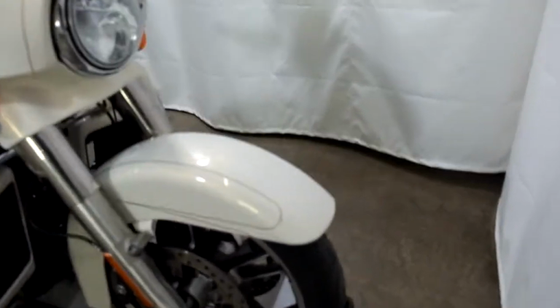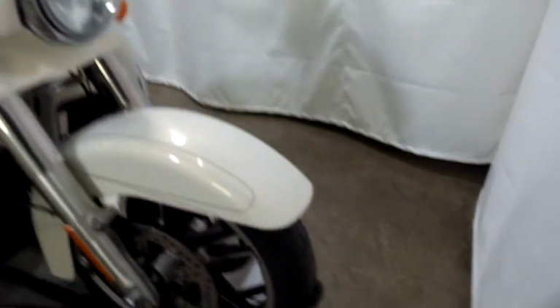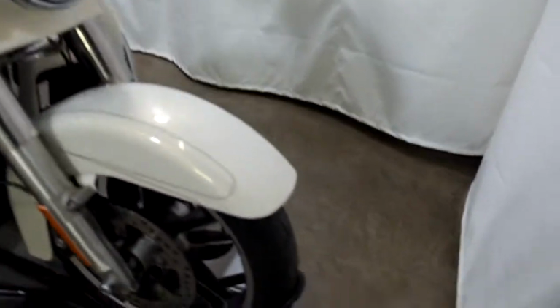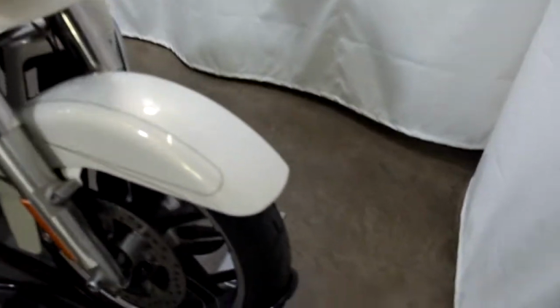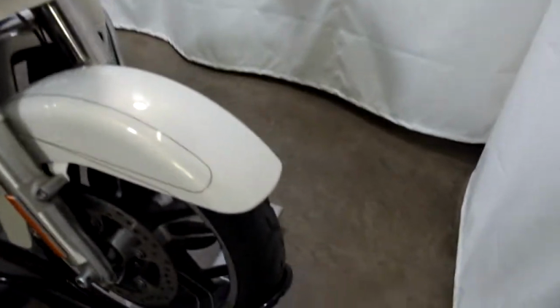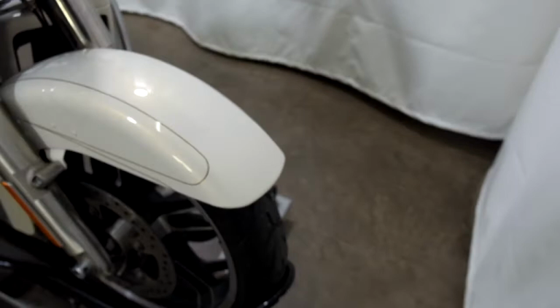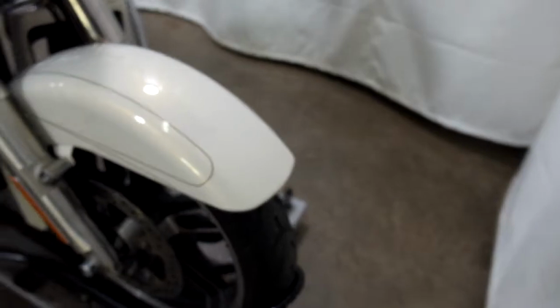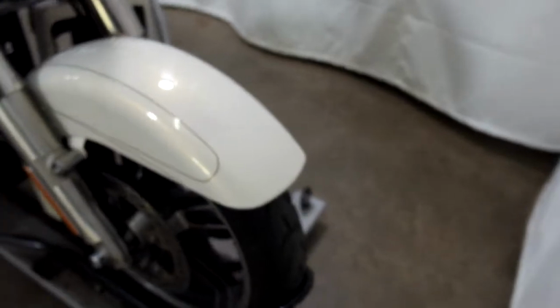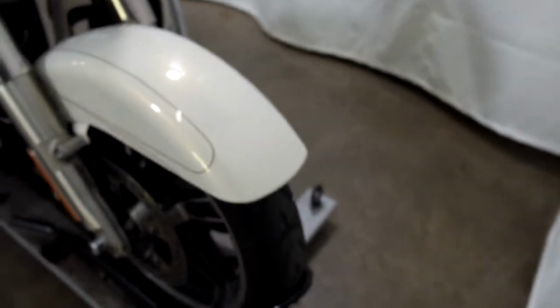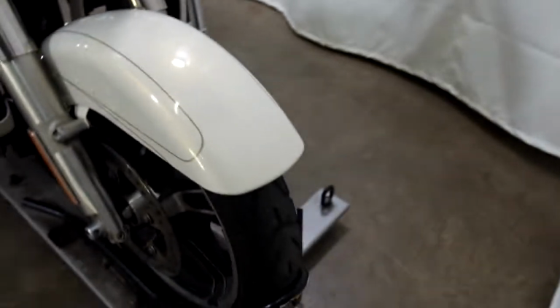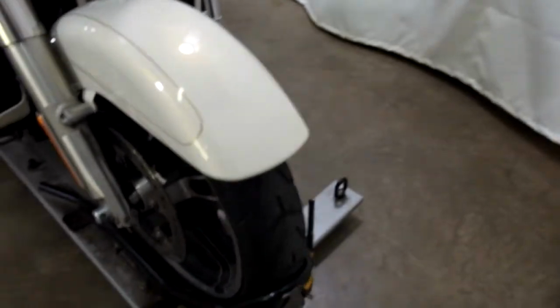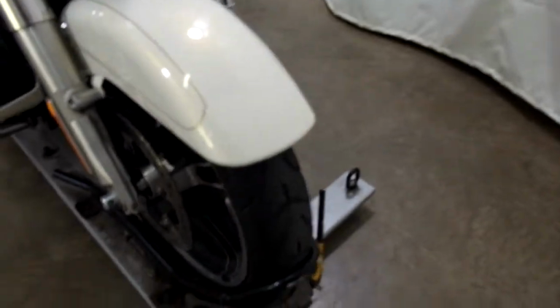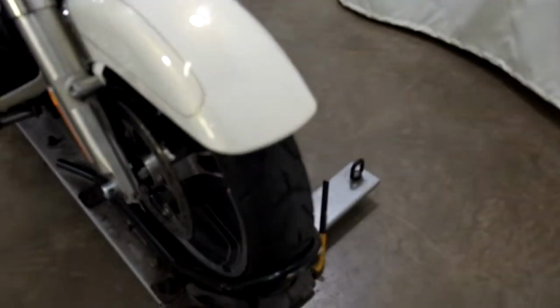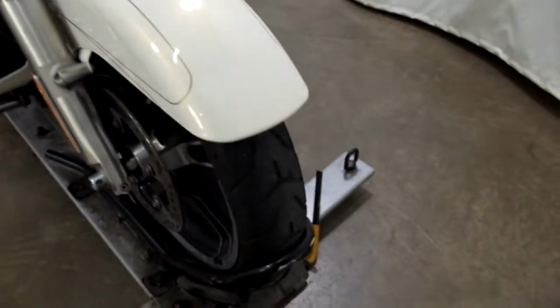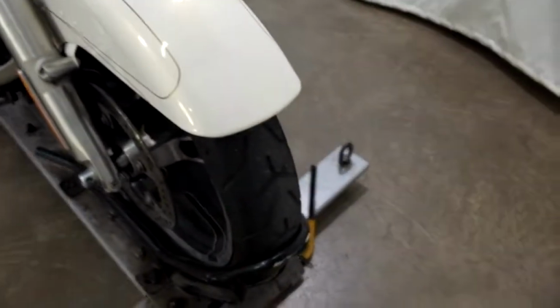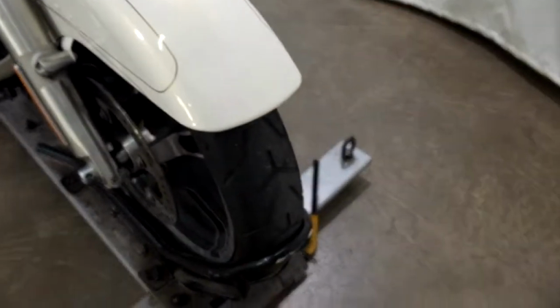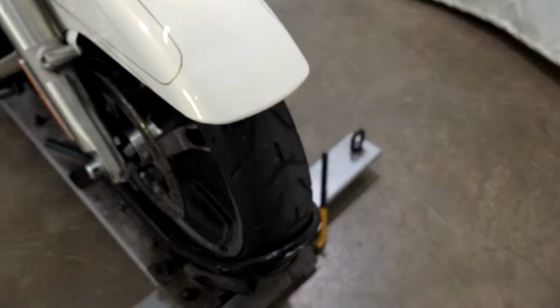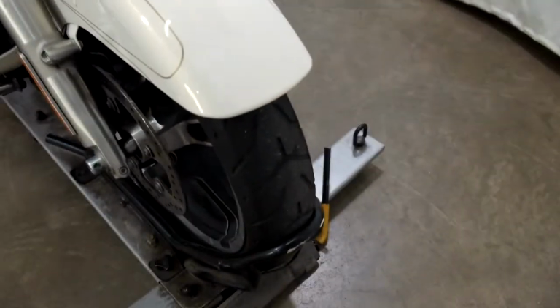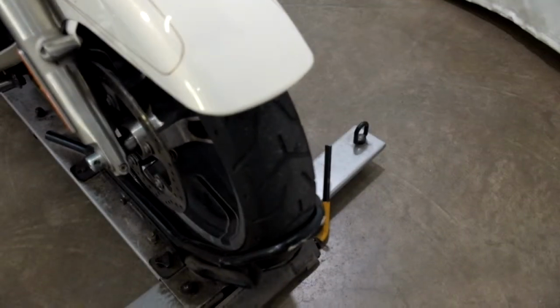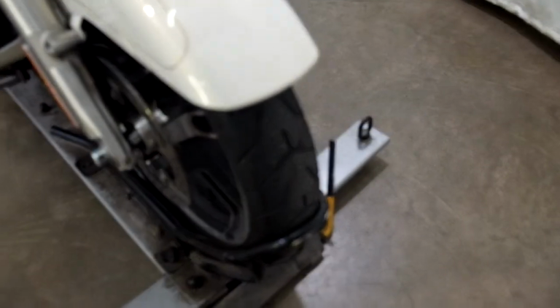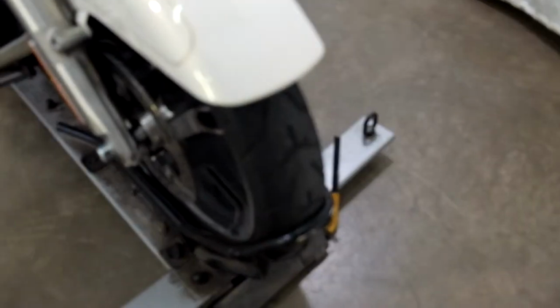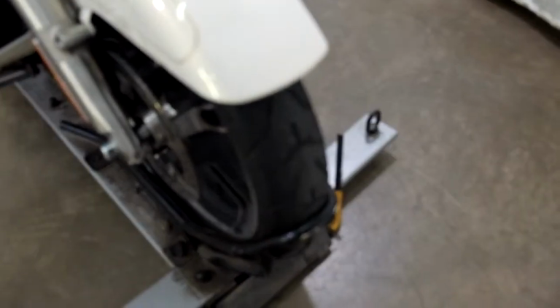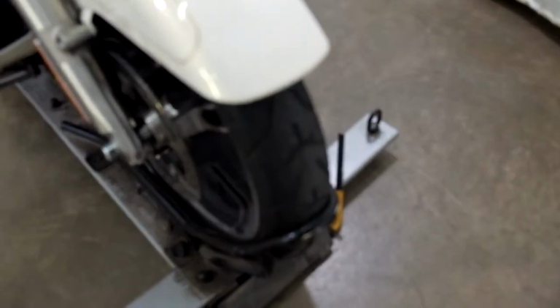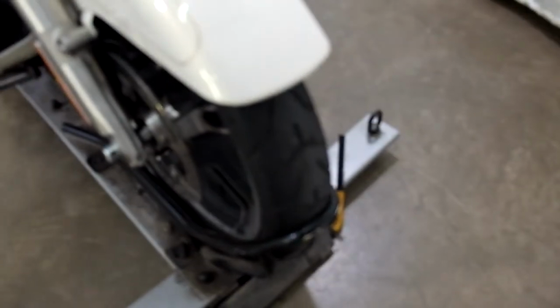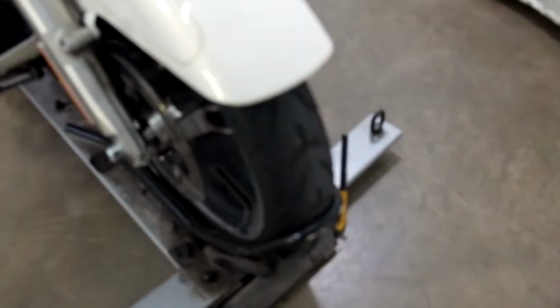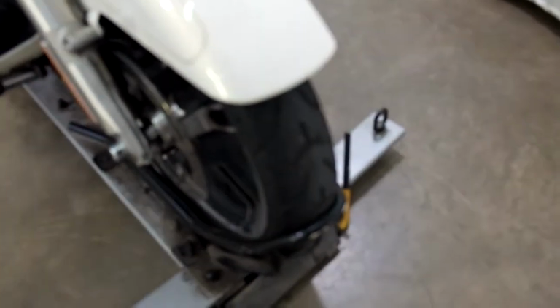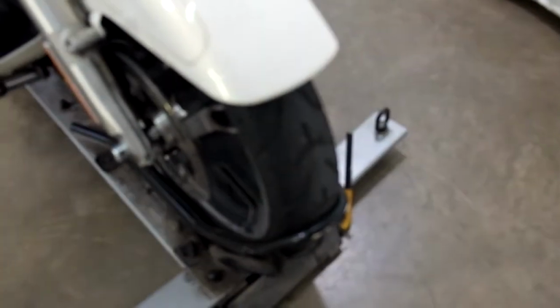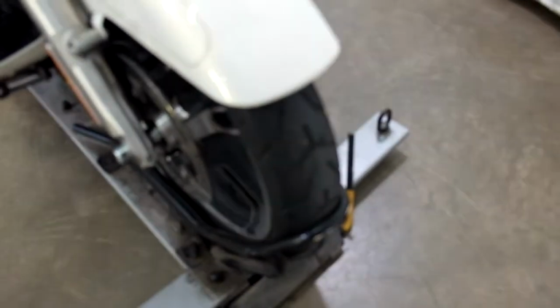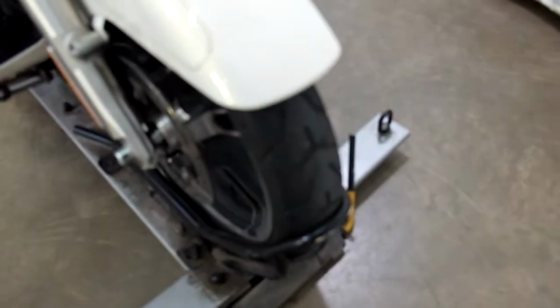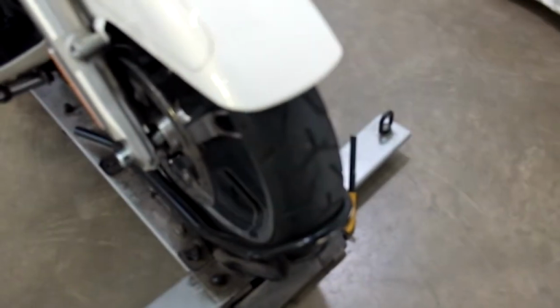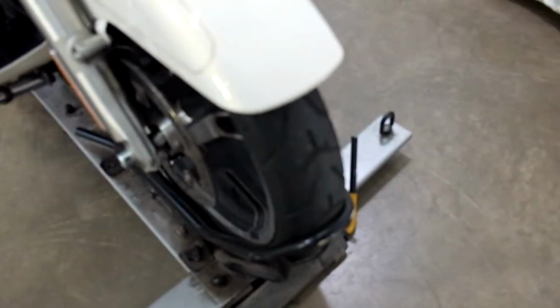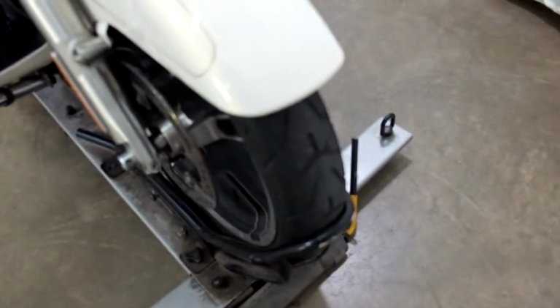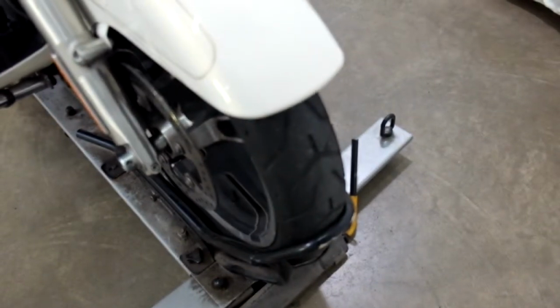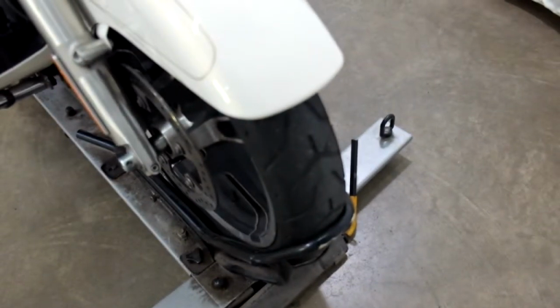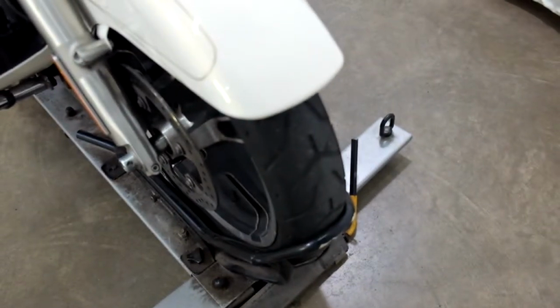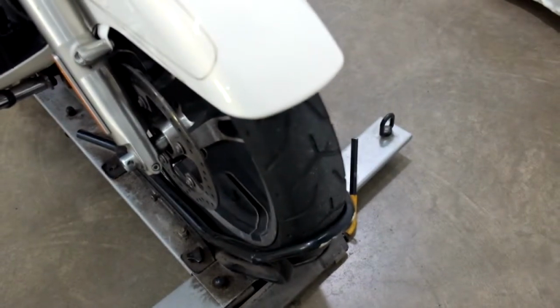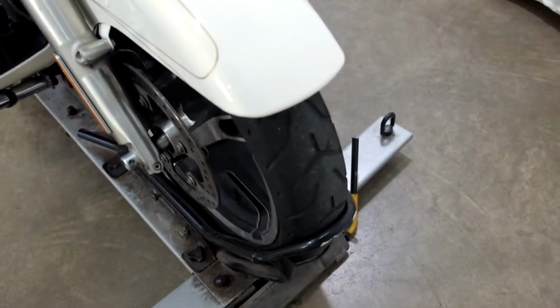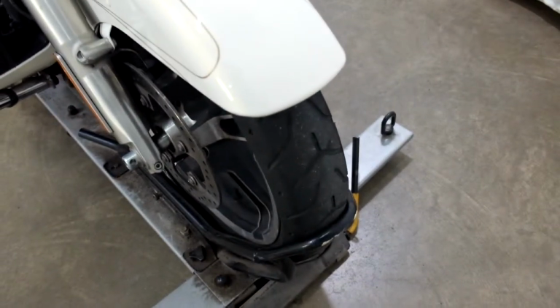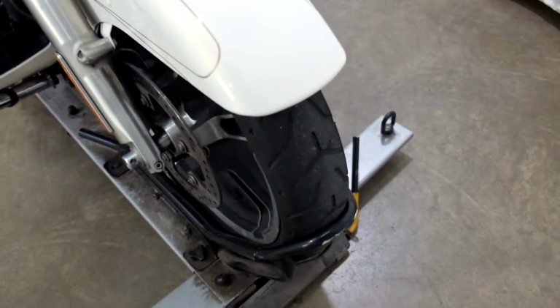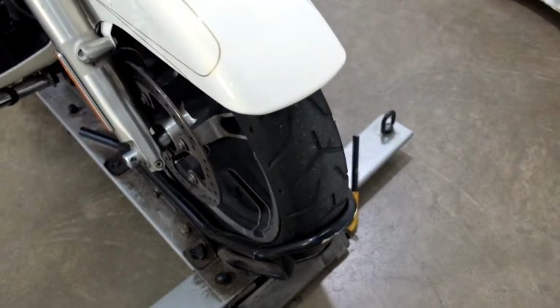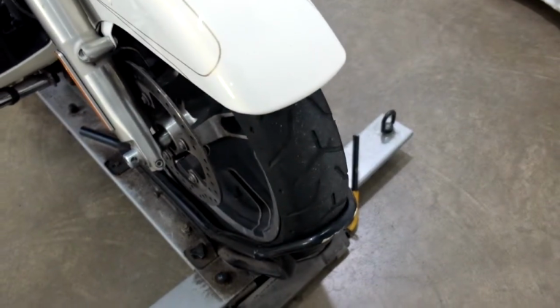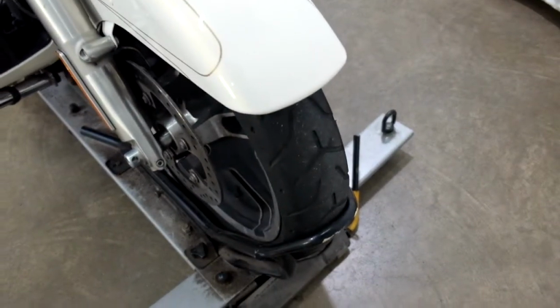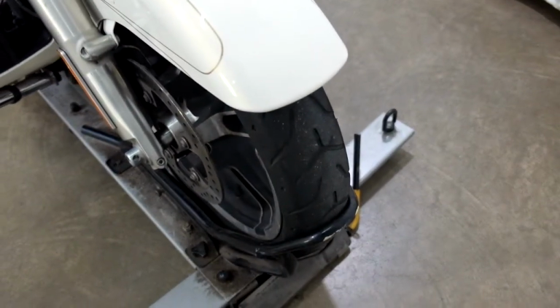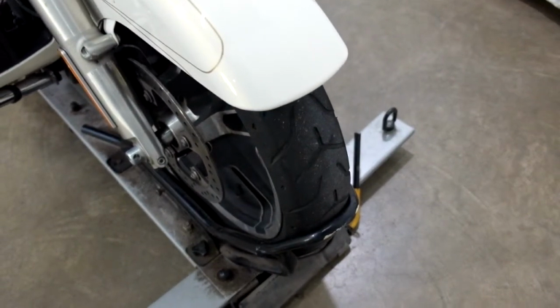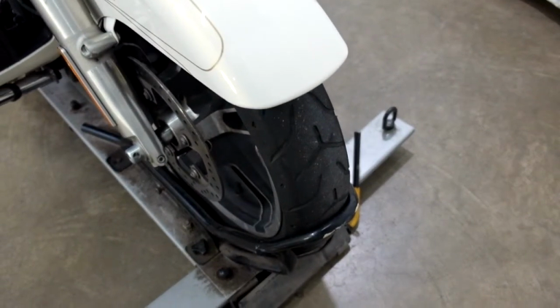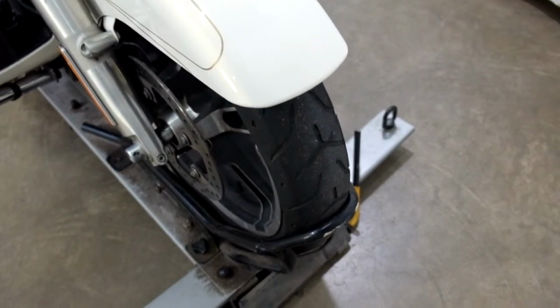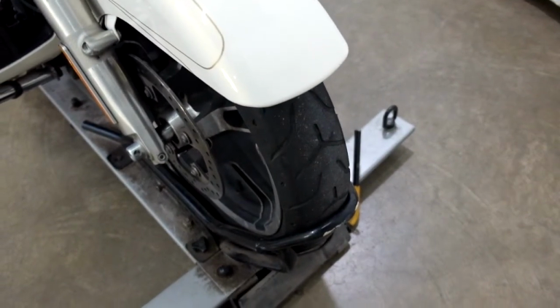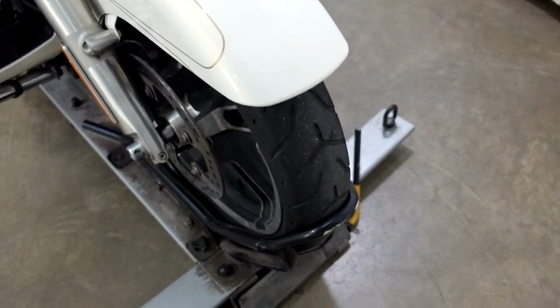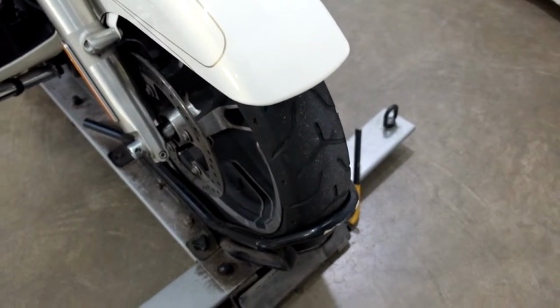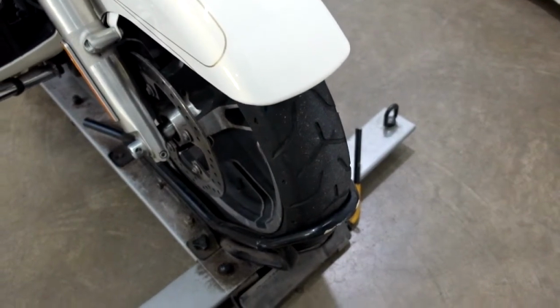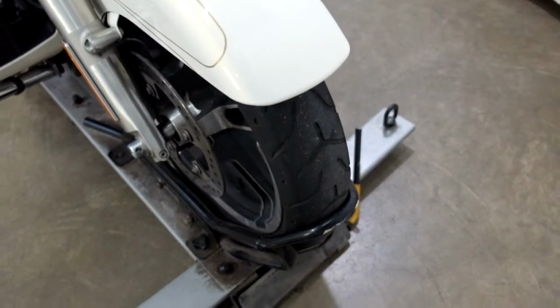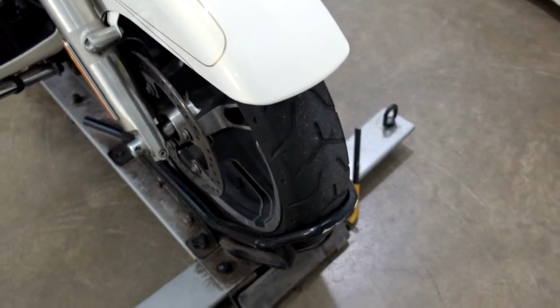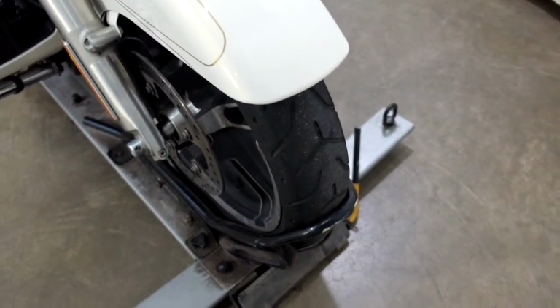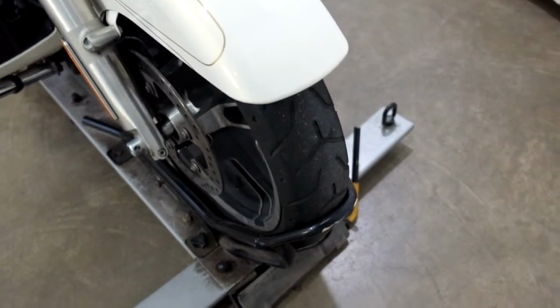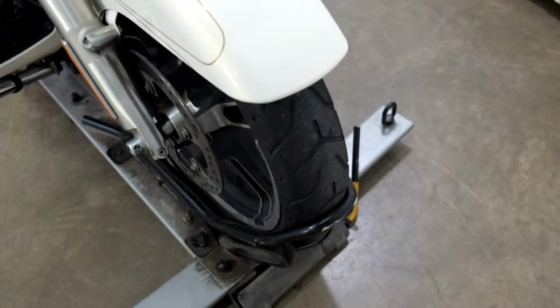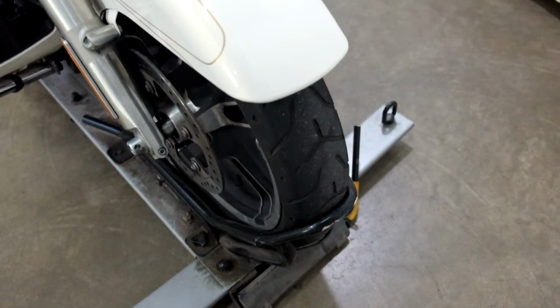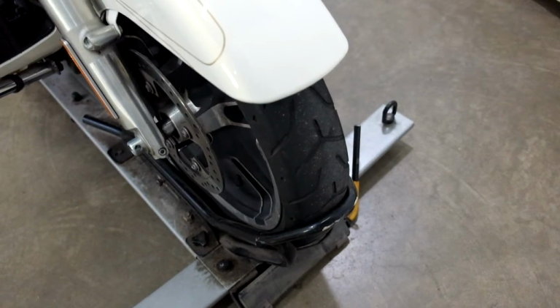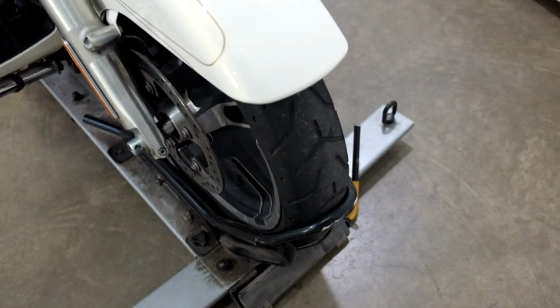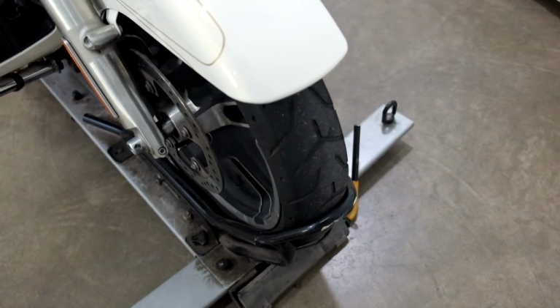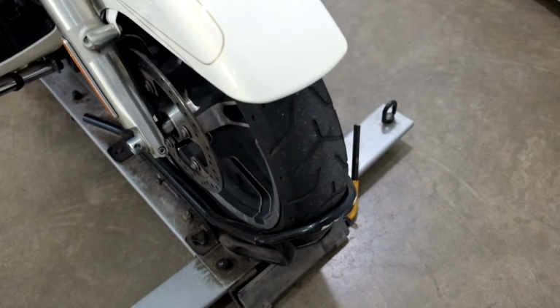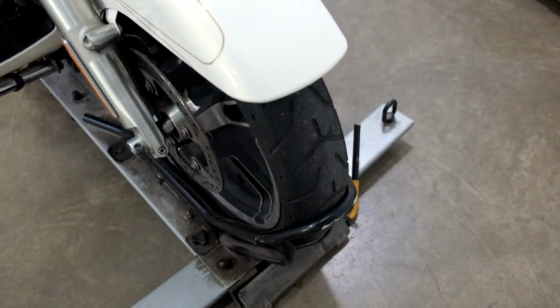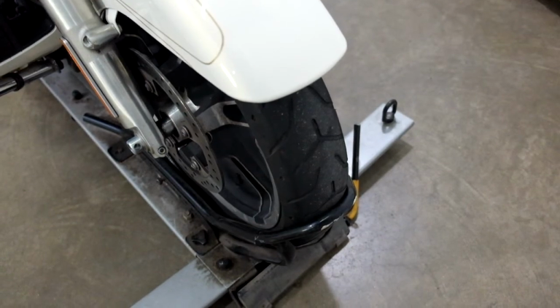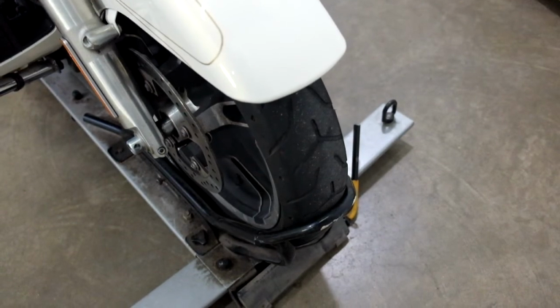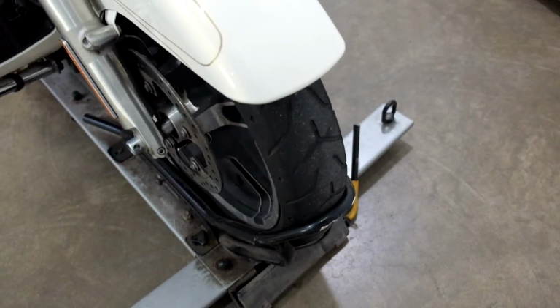The tires on this bike have got low tread on them and really should be replaced as soon as possible.